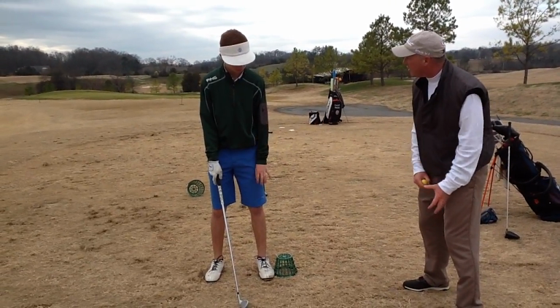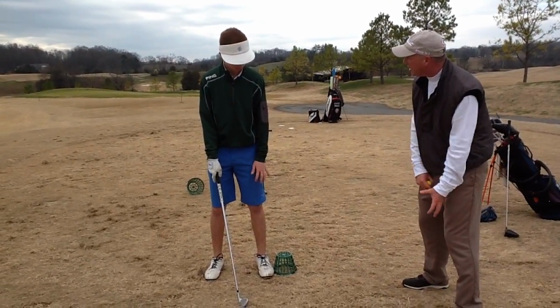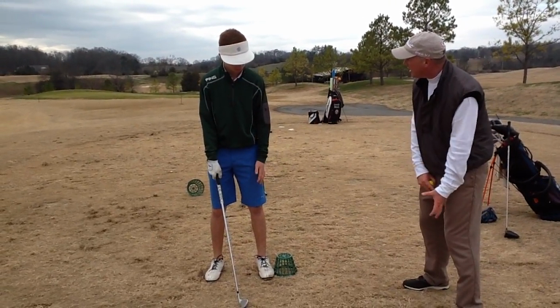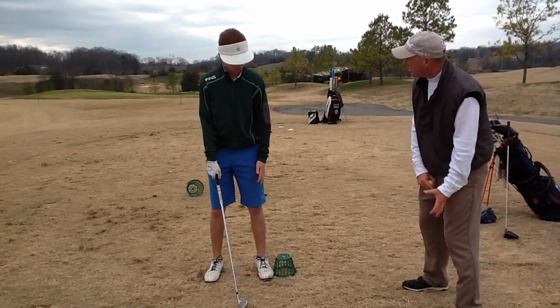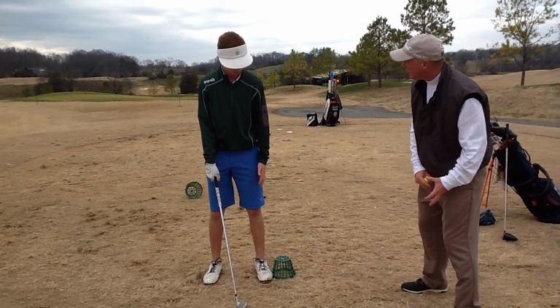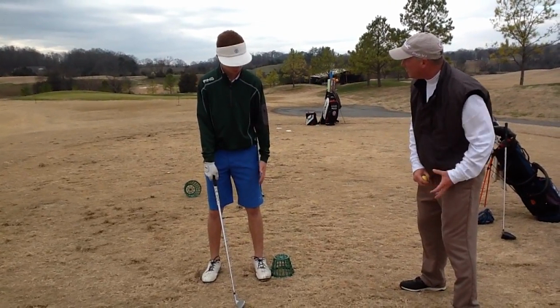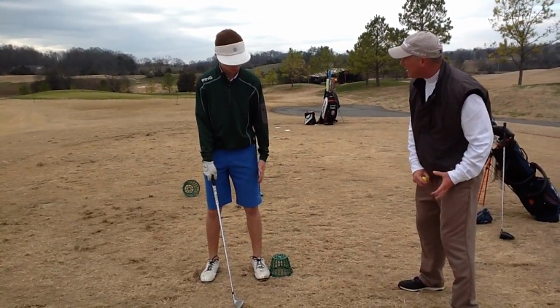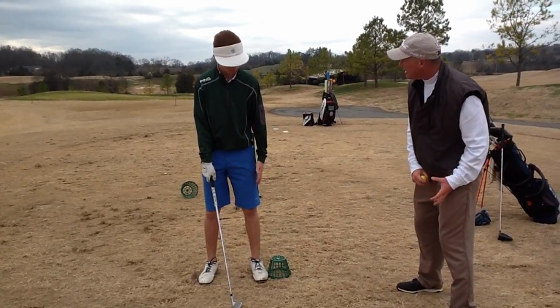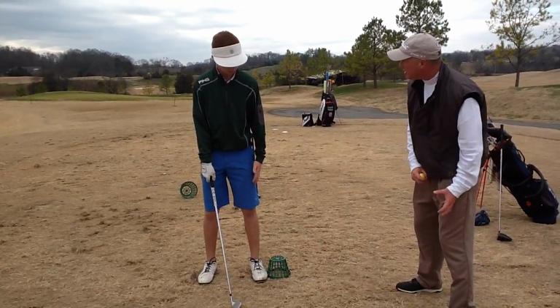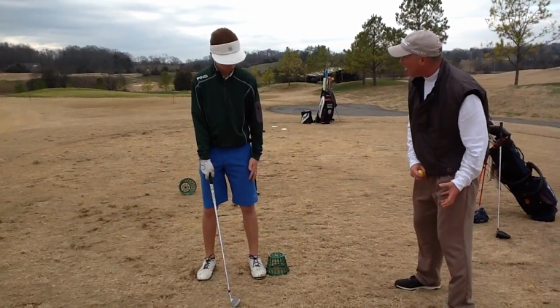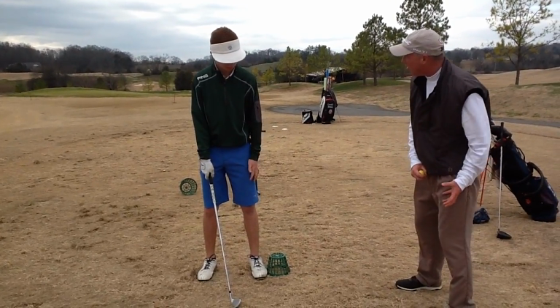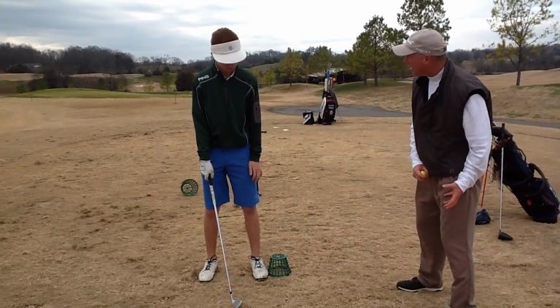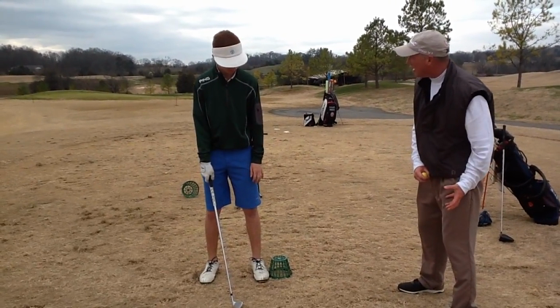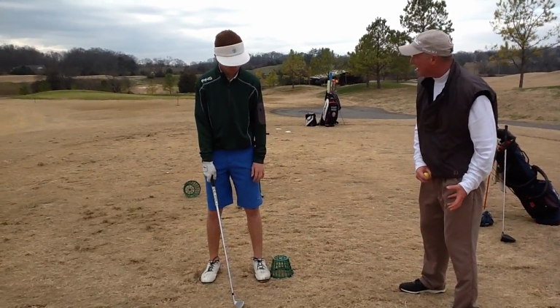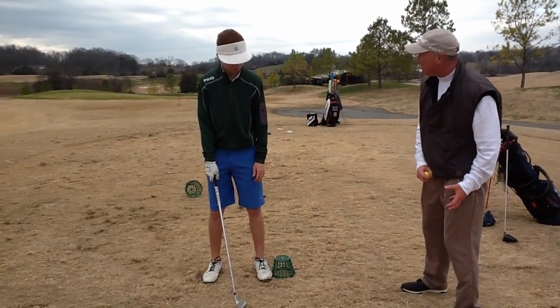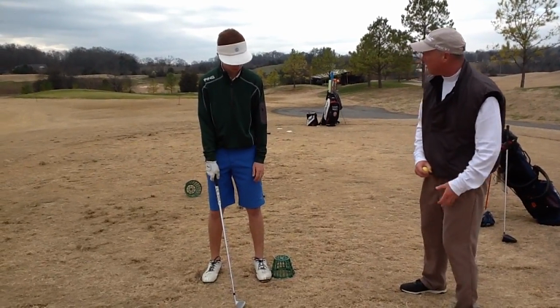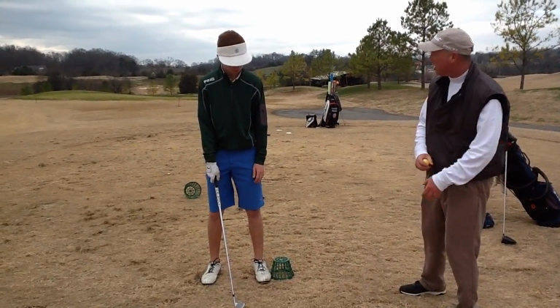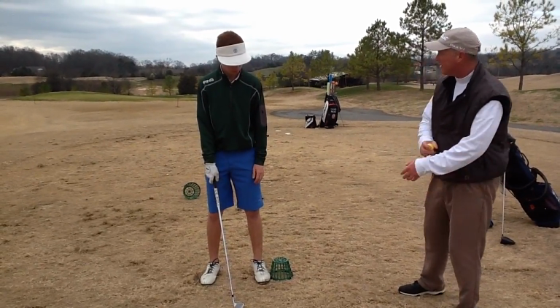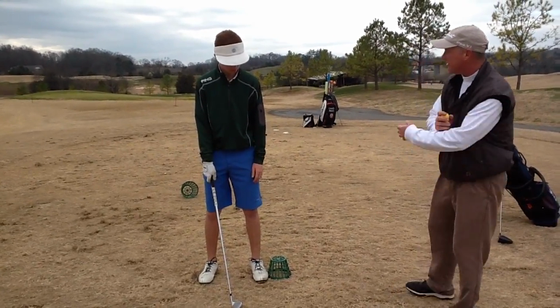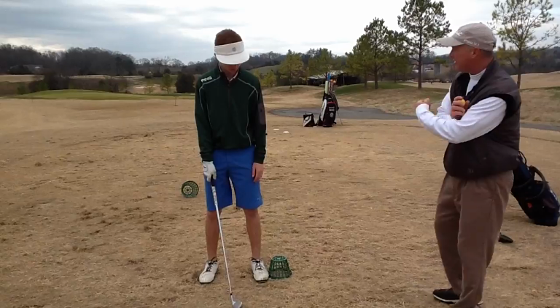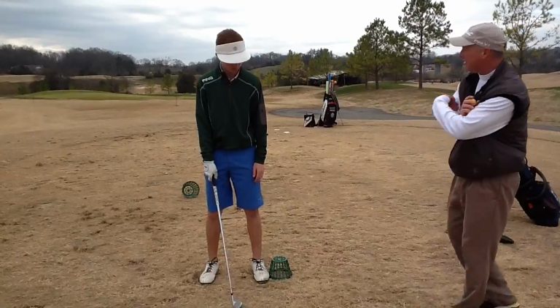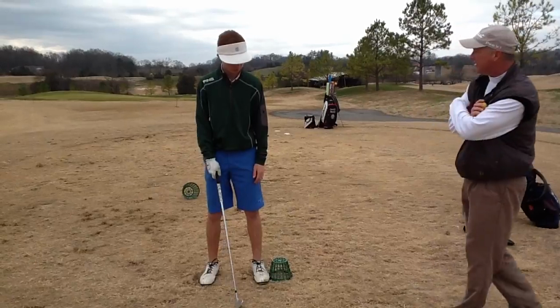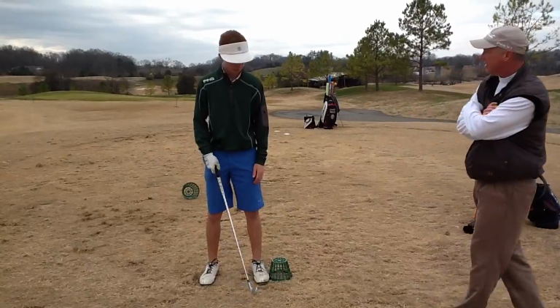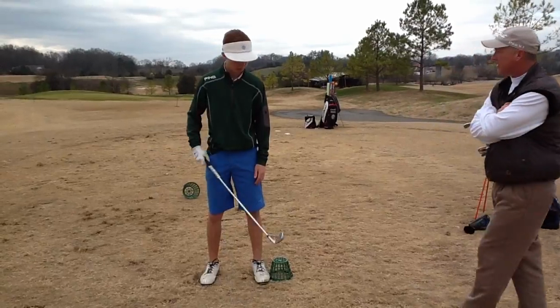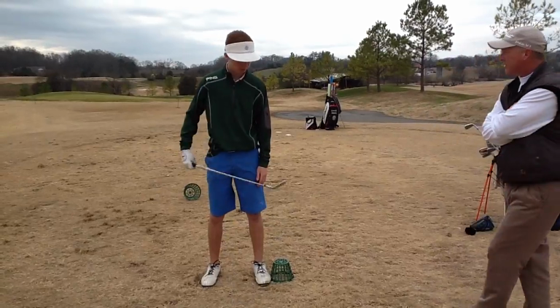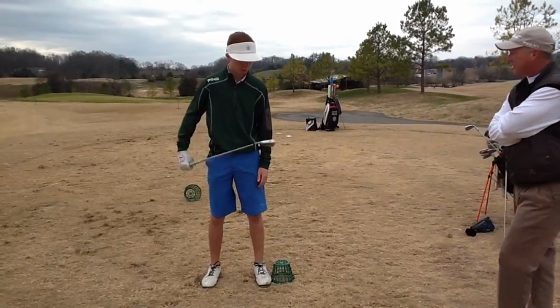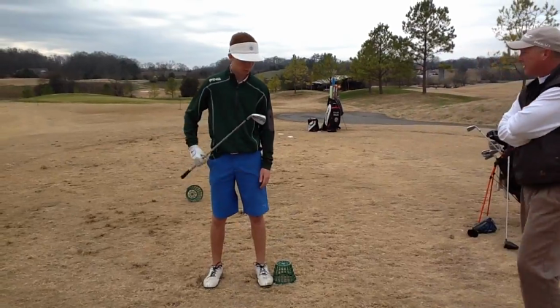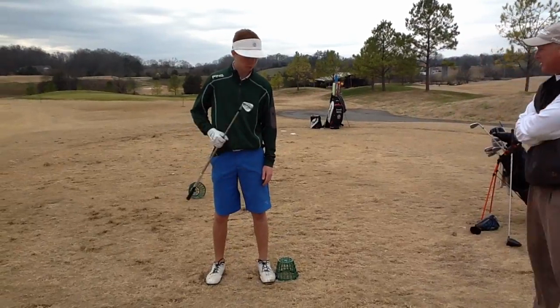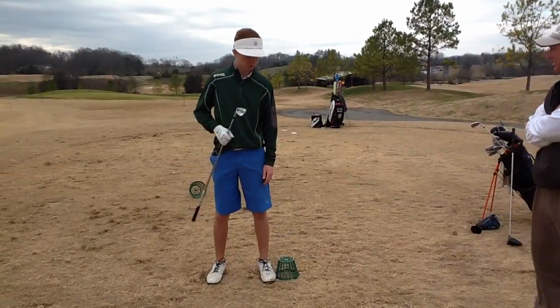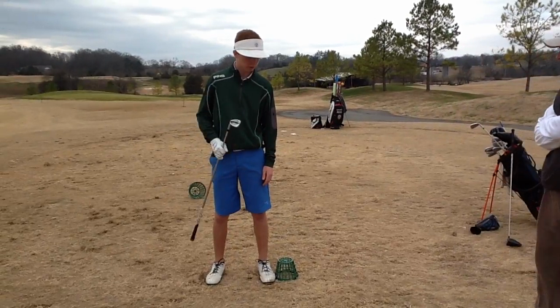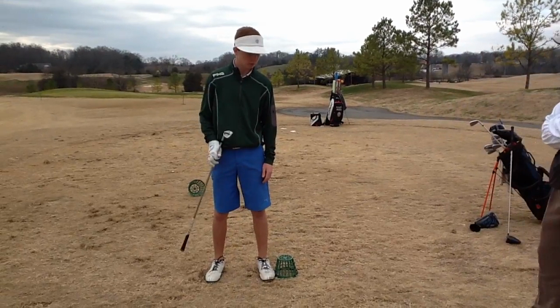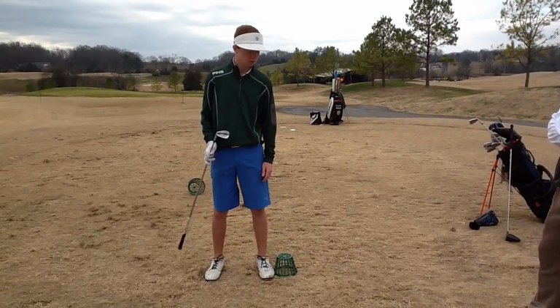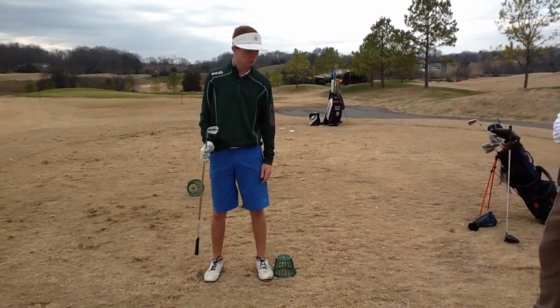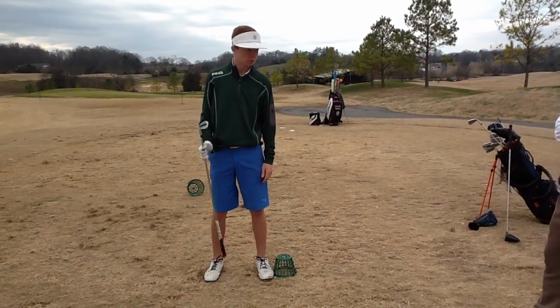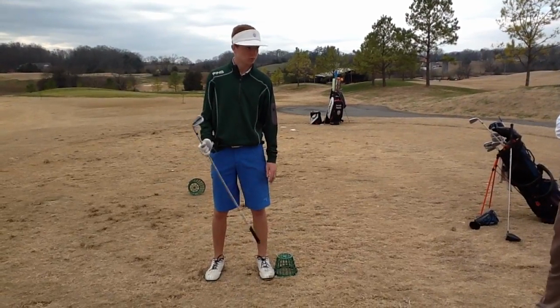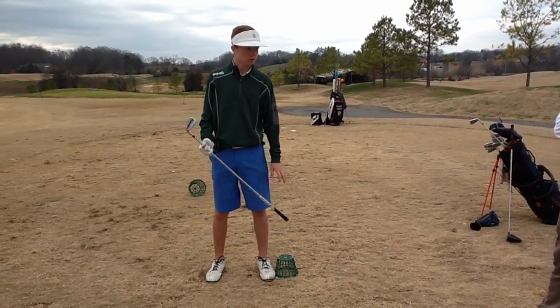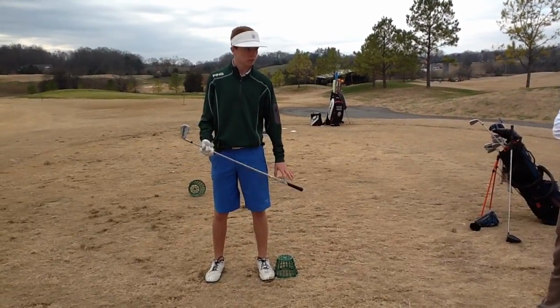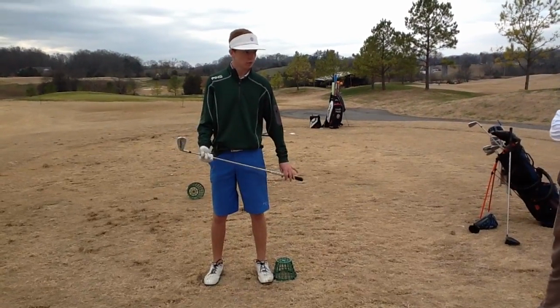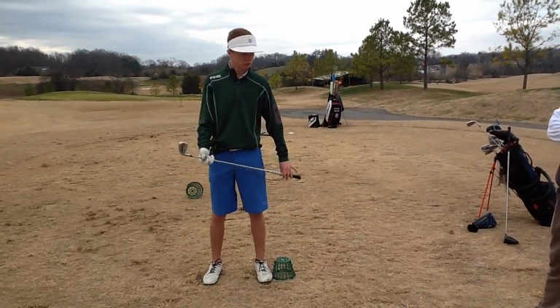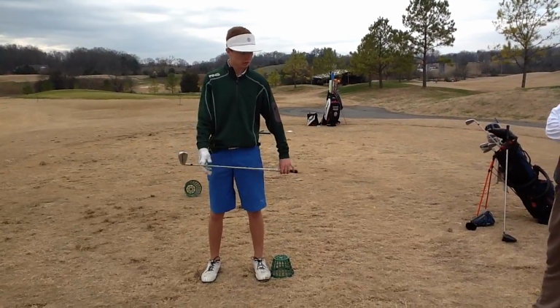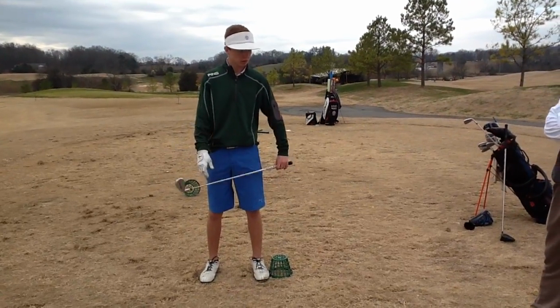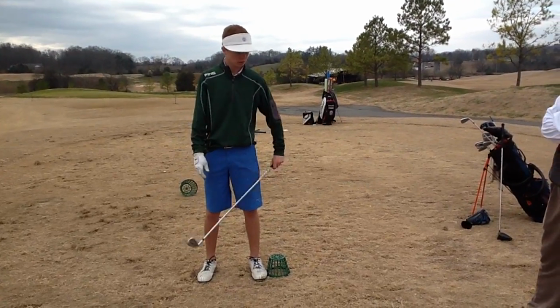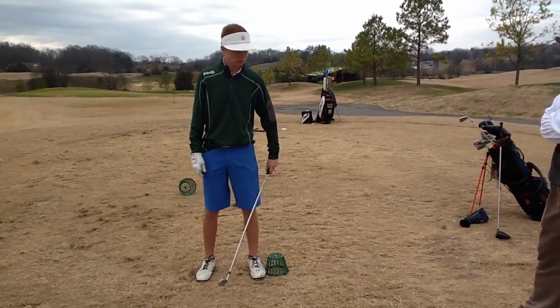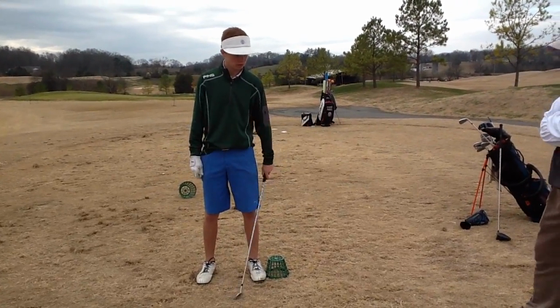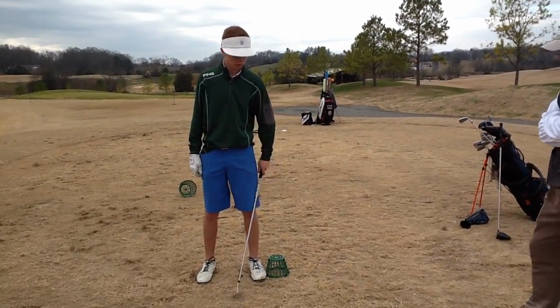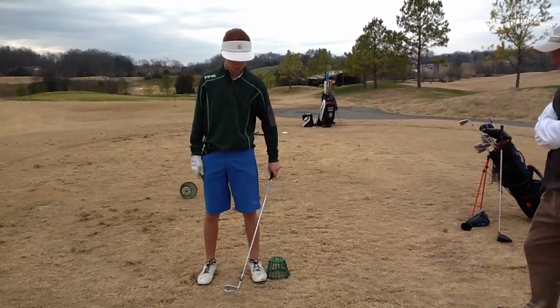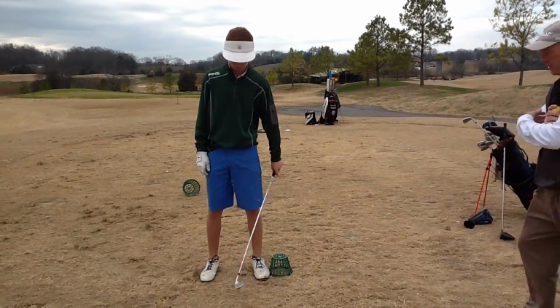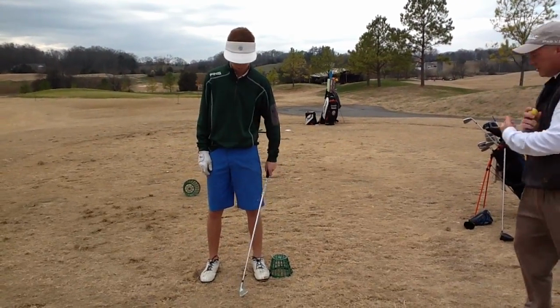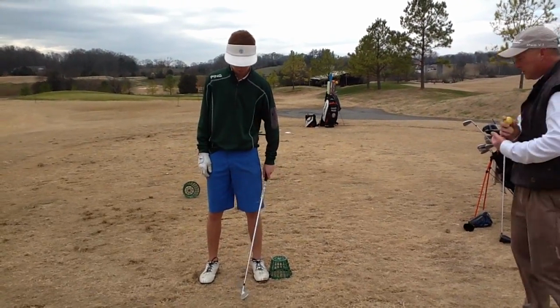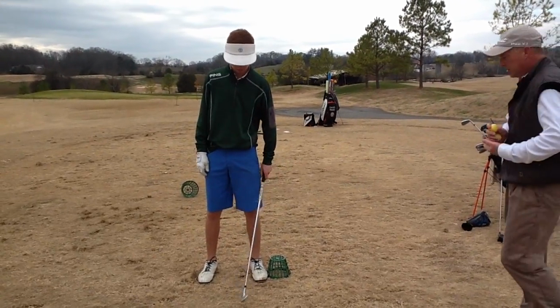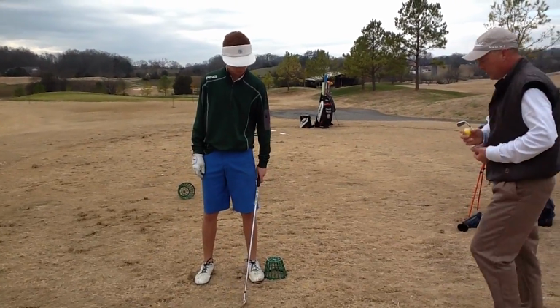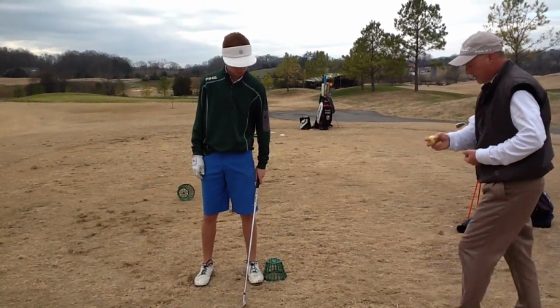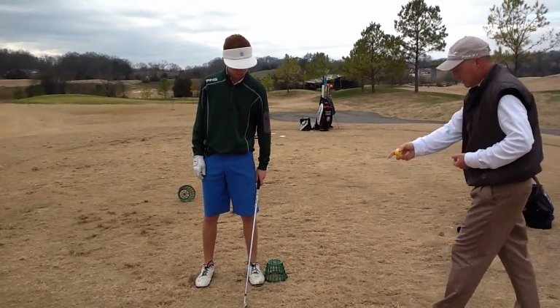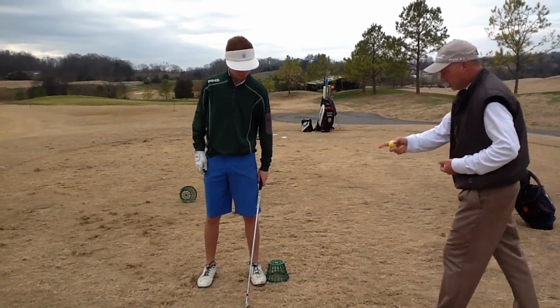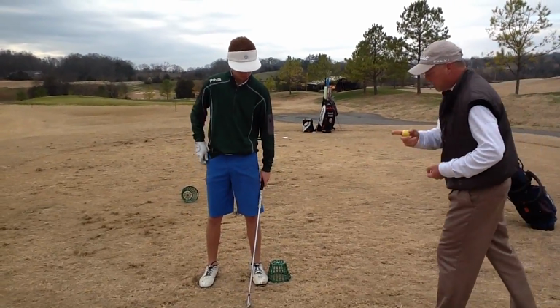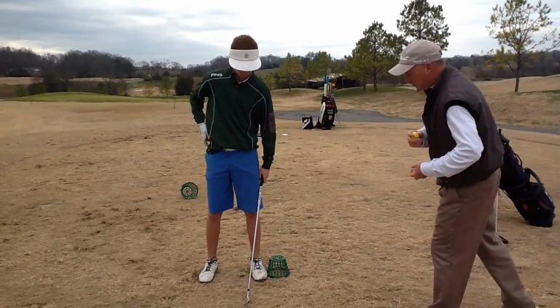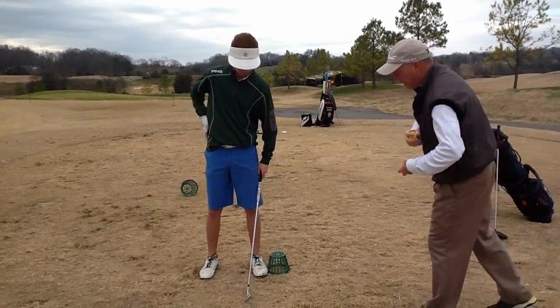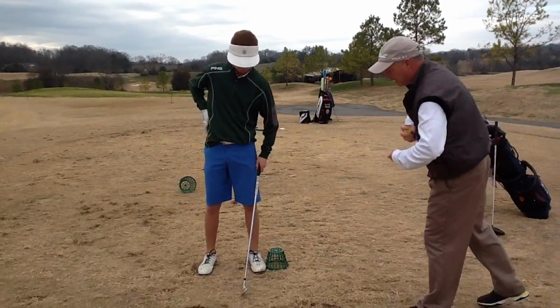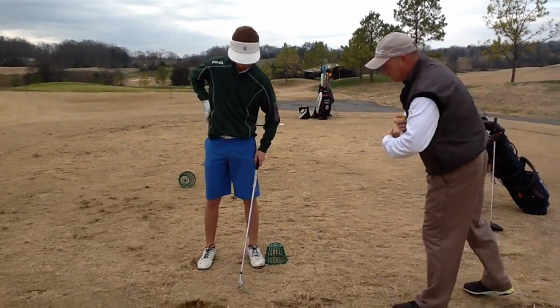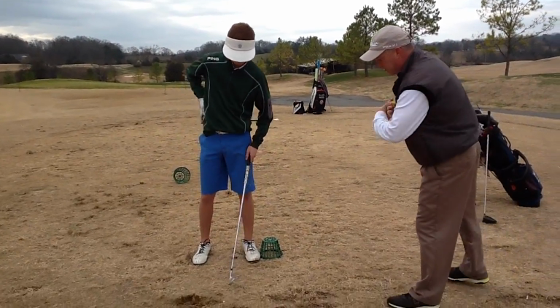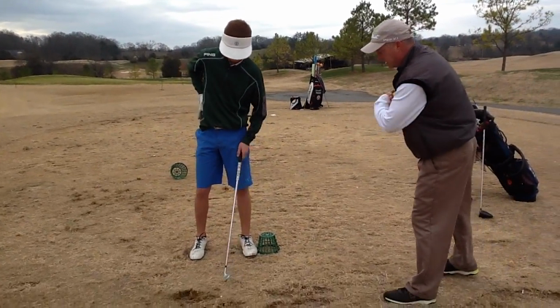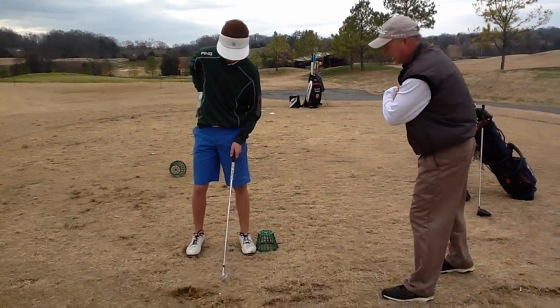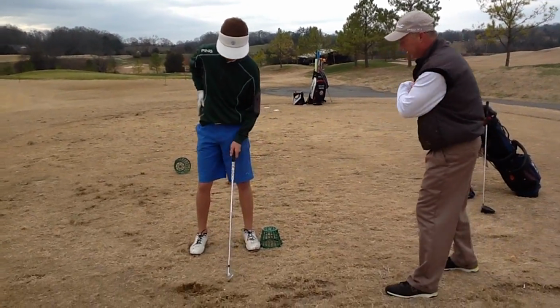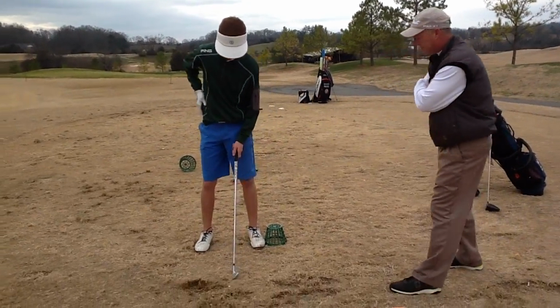You feel it in your feet, the whole leg. I feel it in my feet. Feel it in your feet? Okay. Go ahead and do a practice swing again.